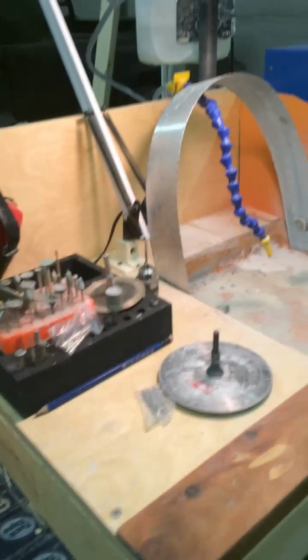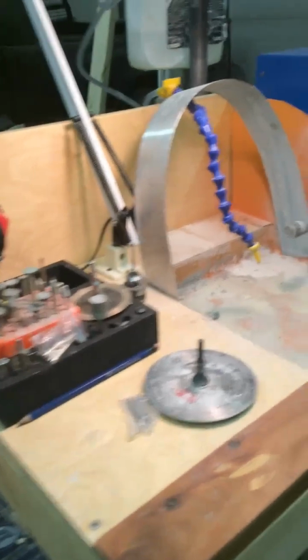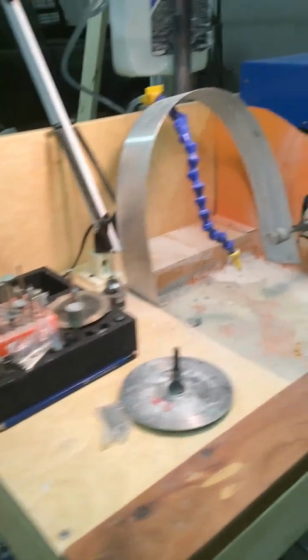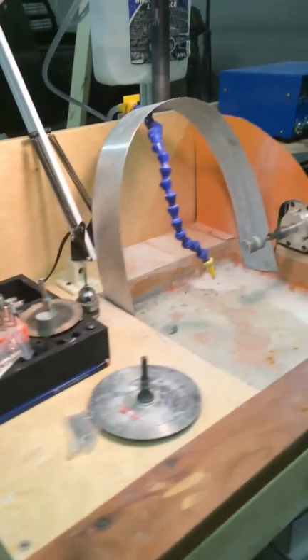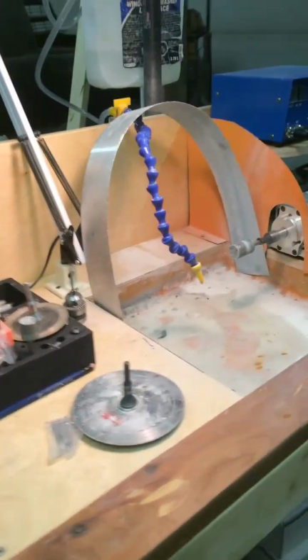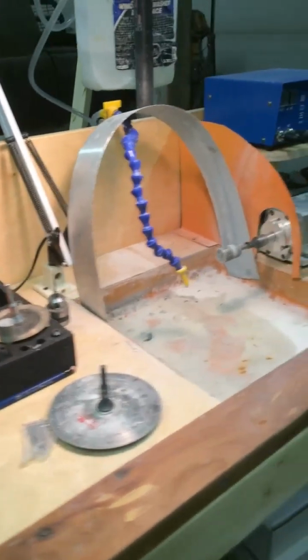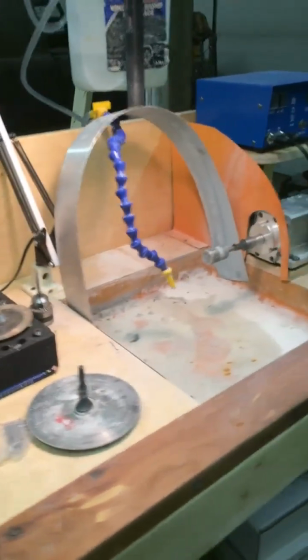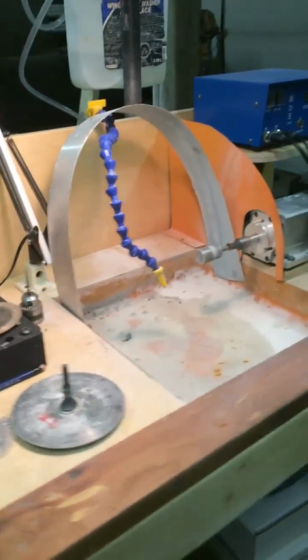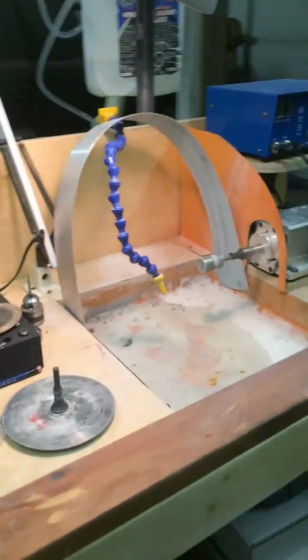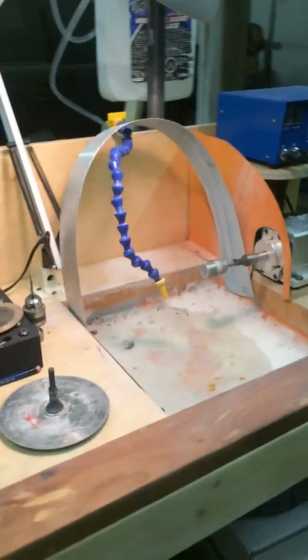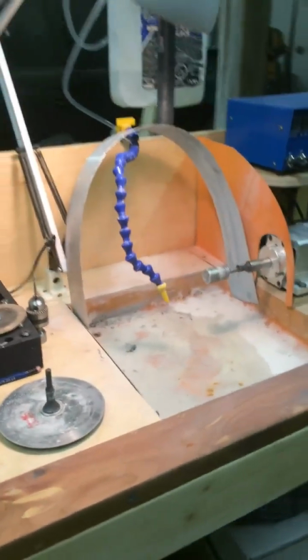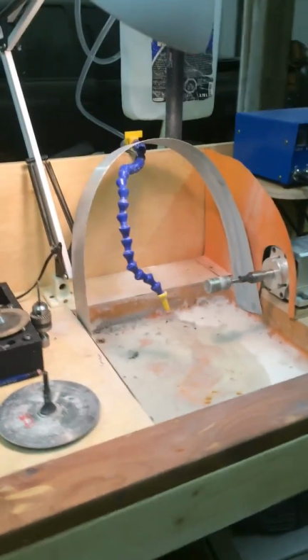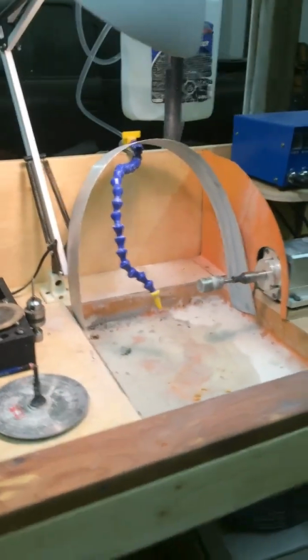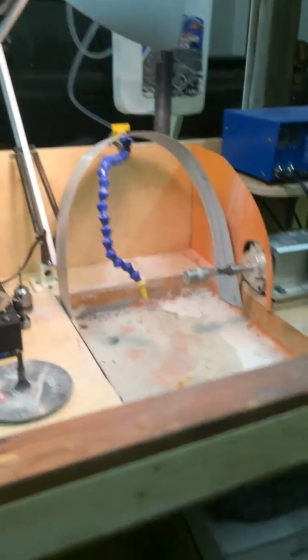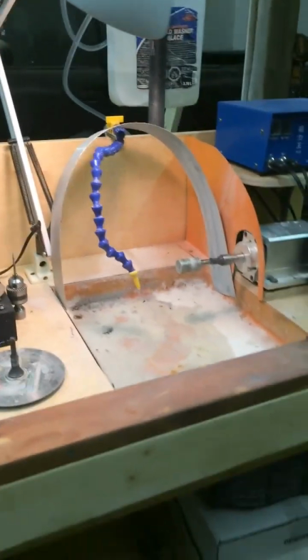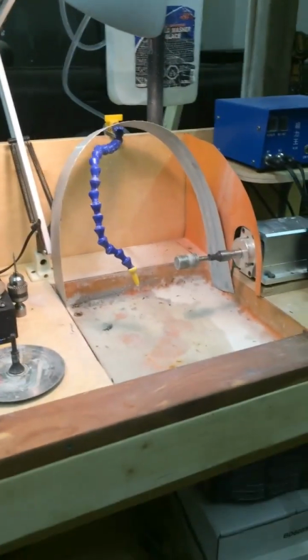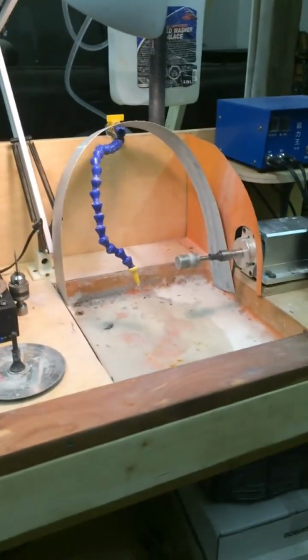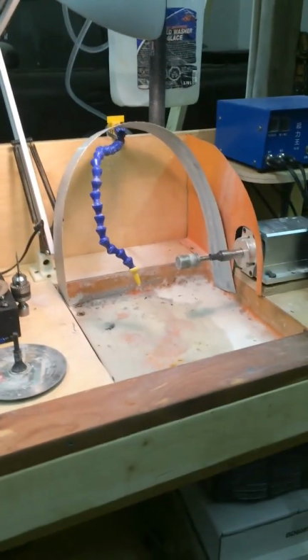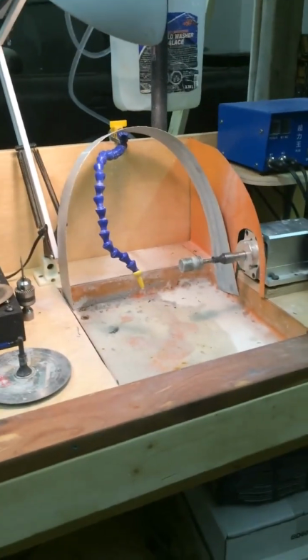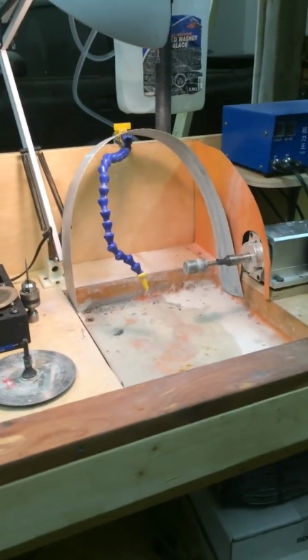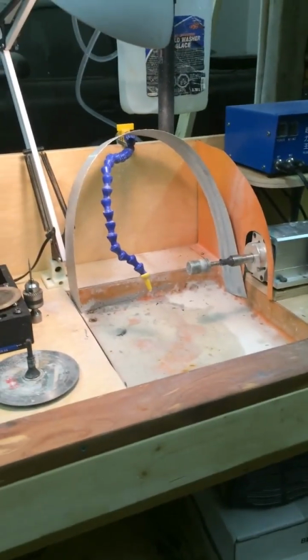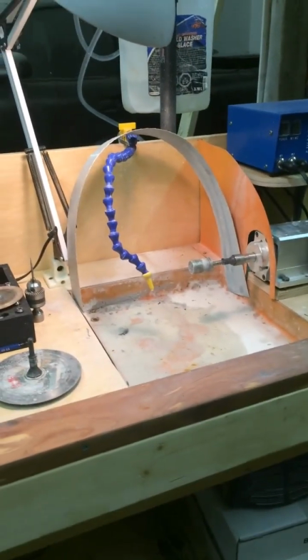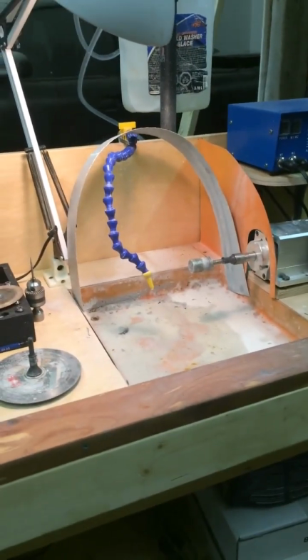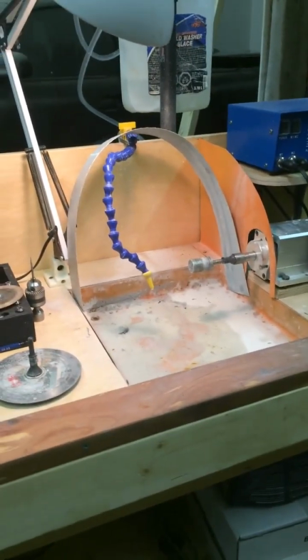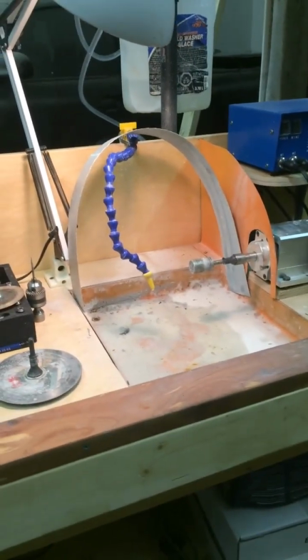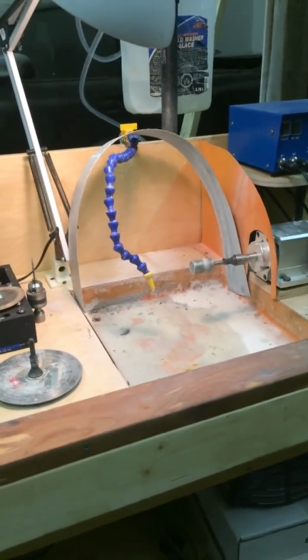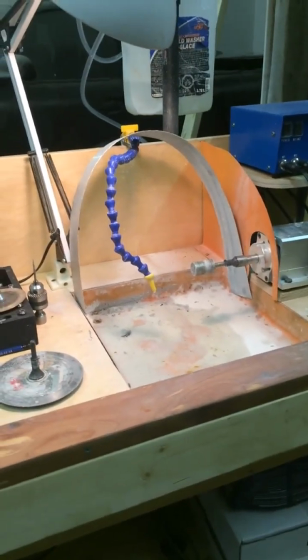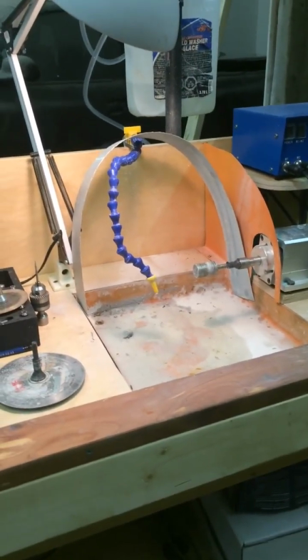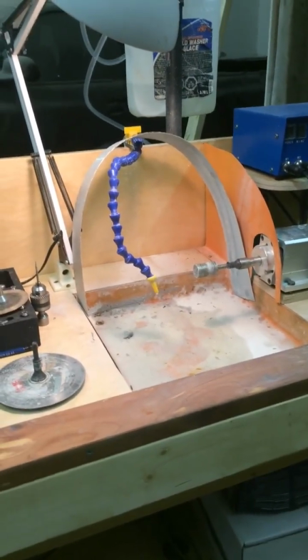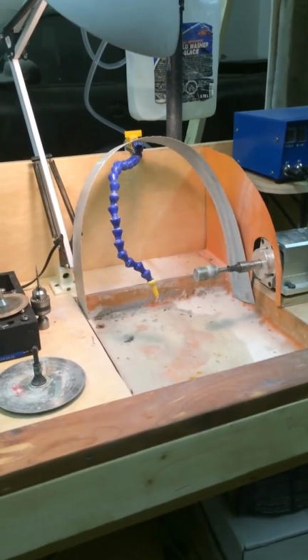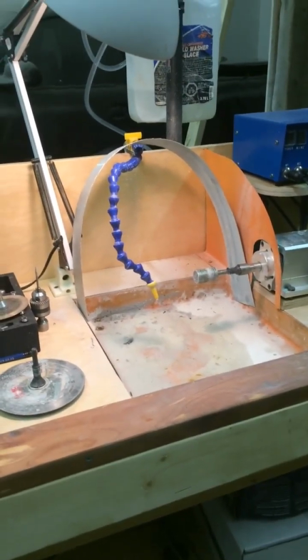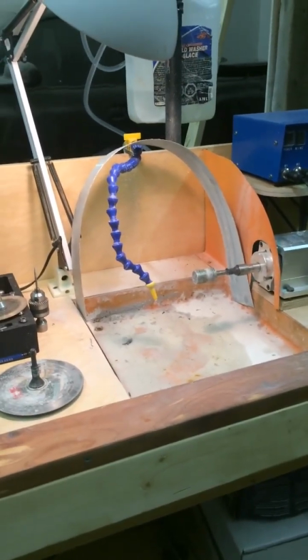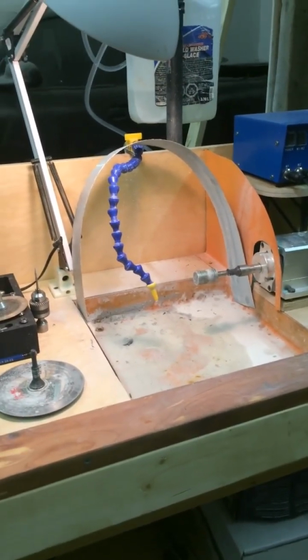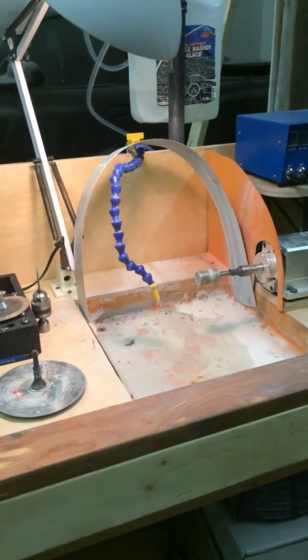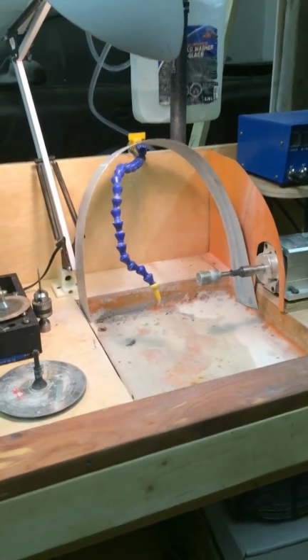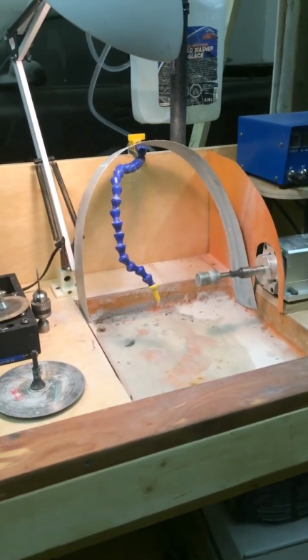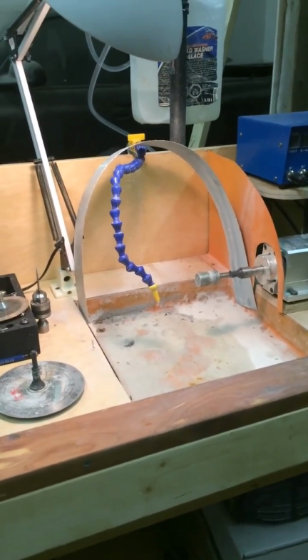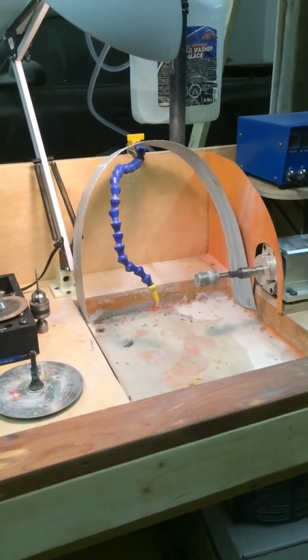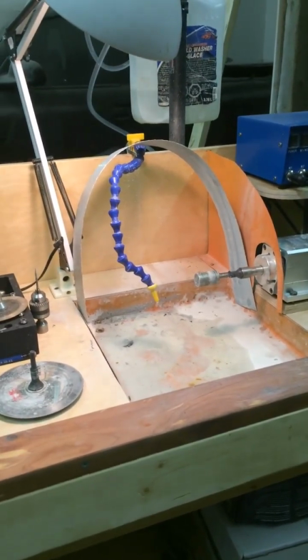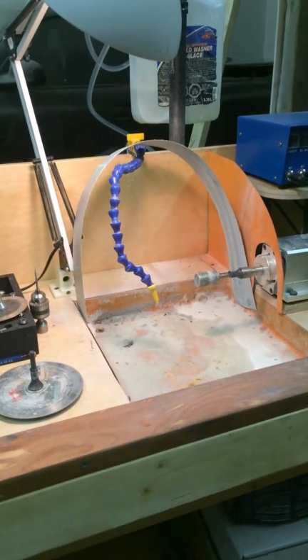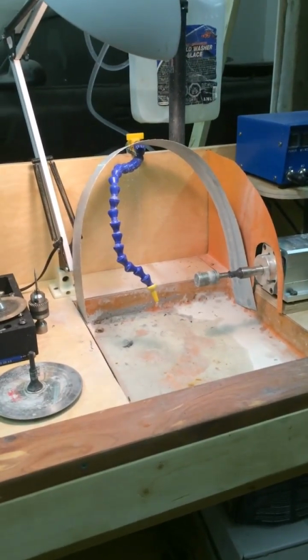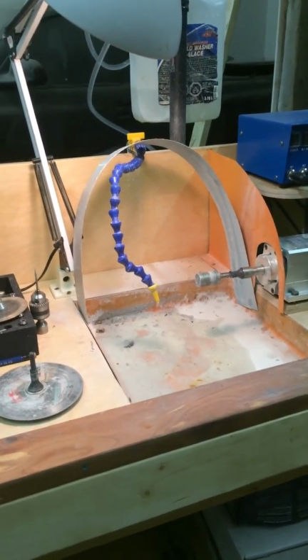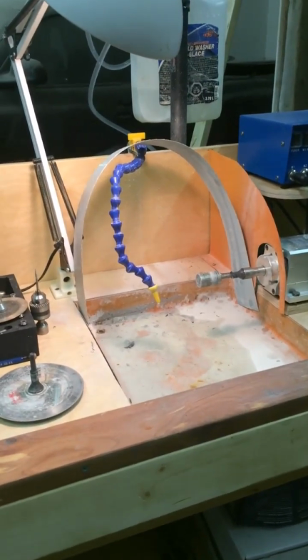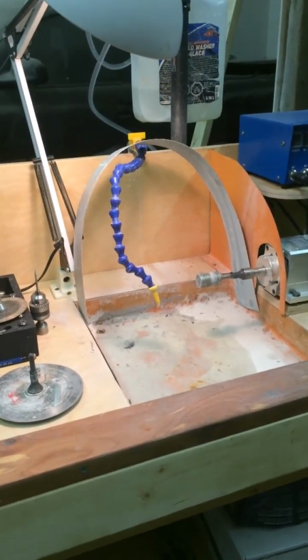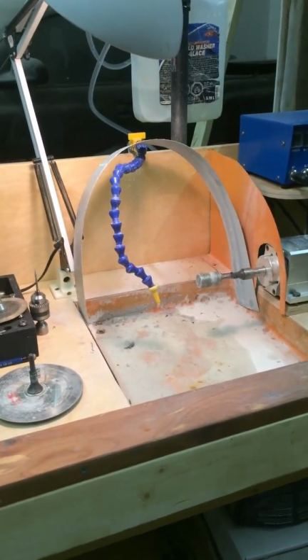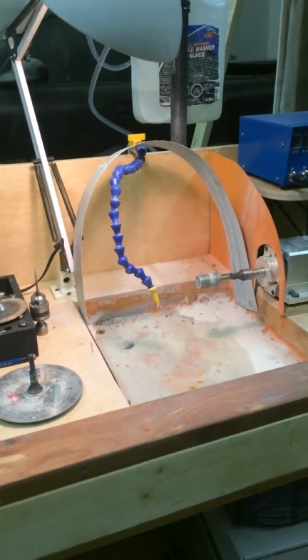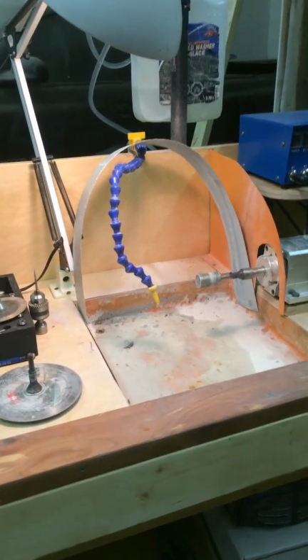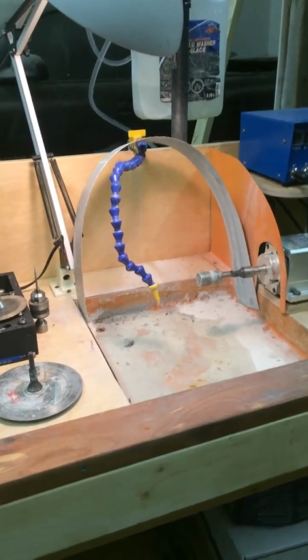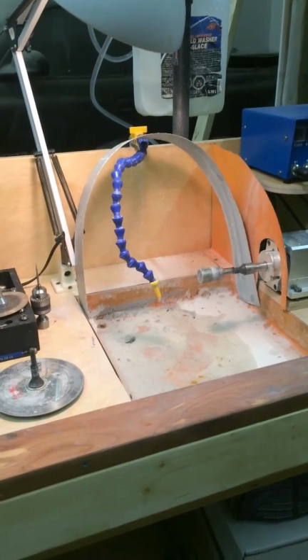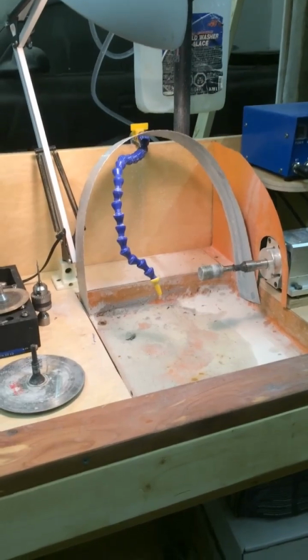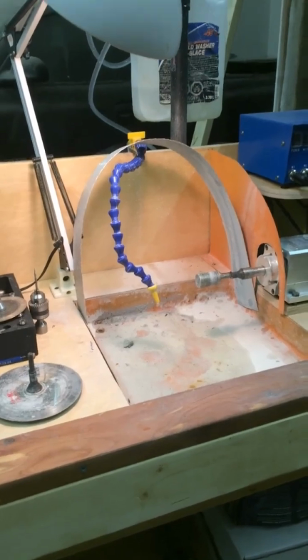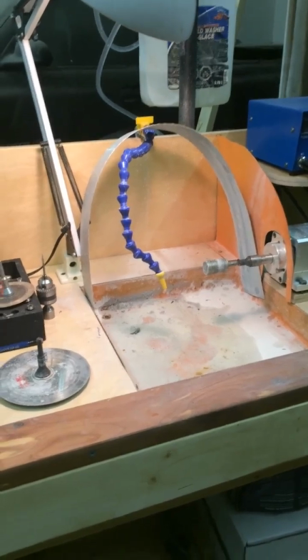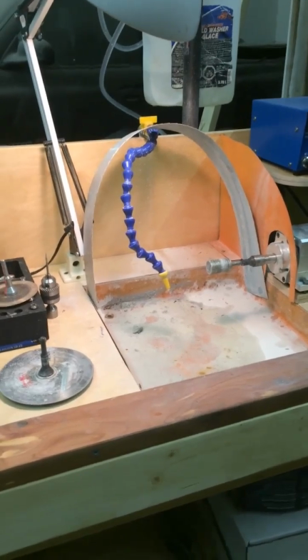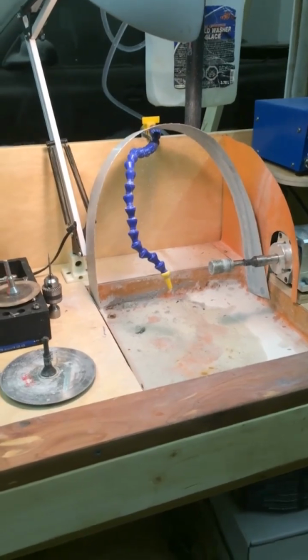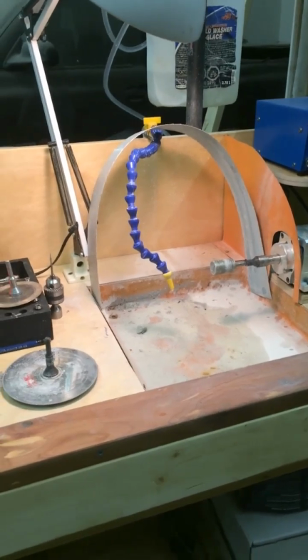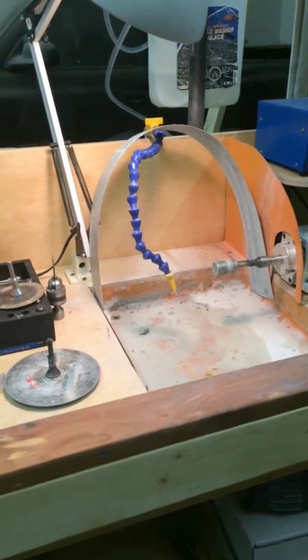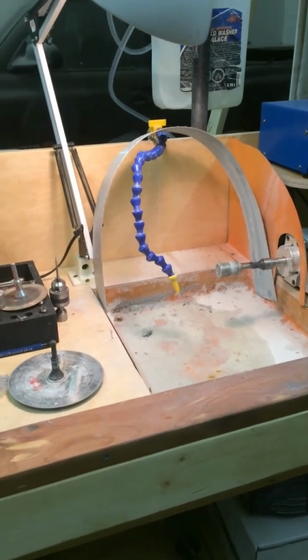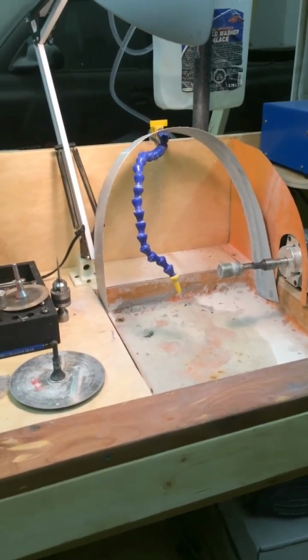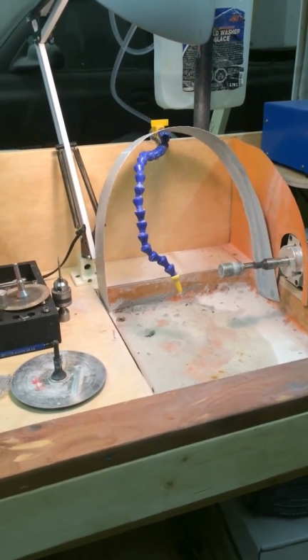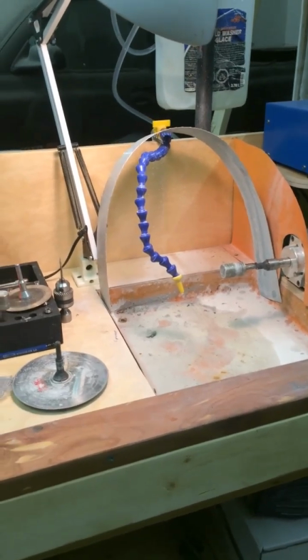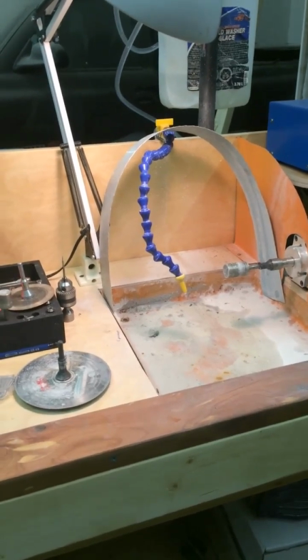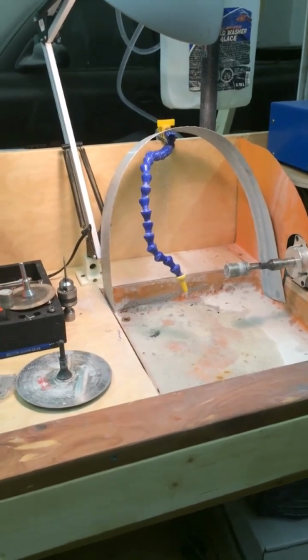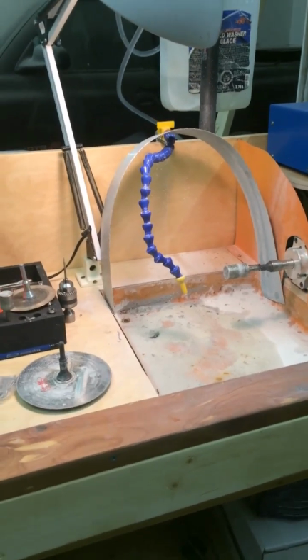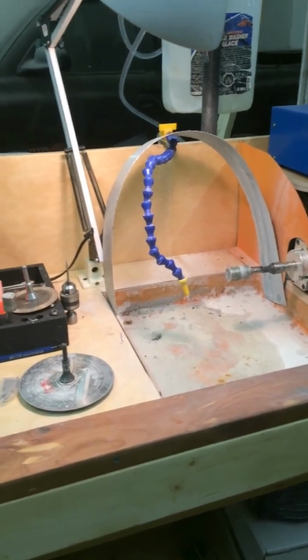I've never had a problem with any wood rotting, and I've been using the same bench for 14 years for my main bench.